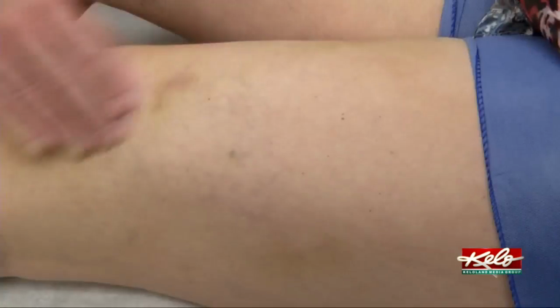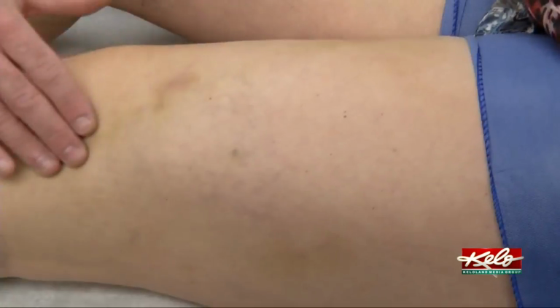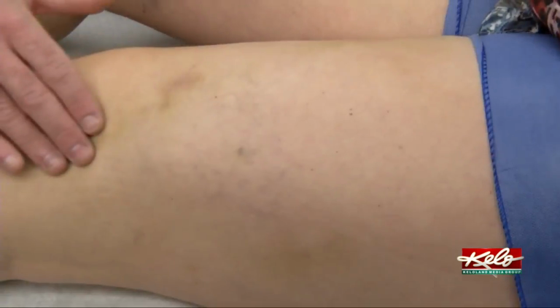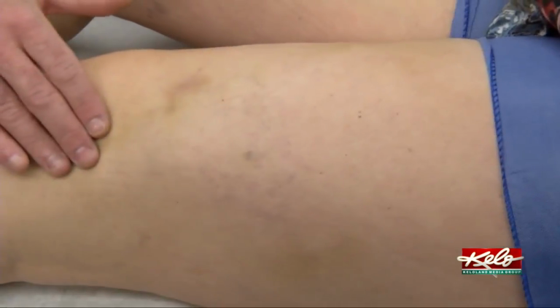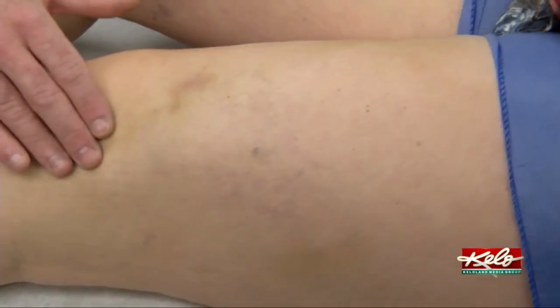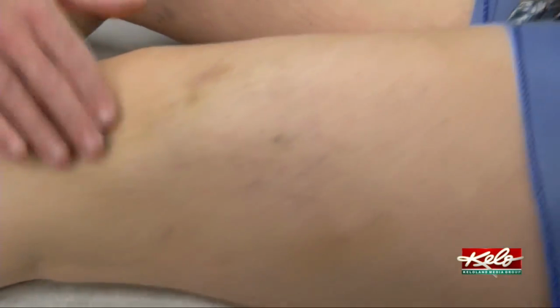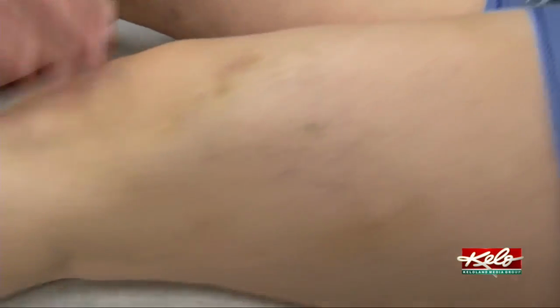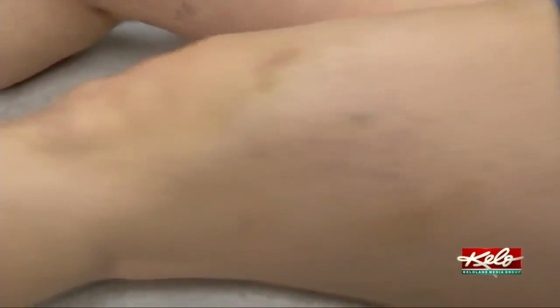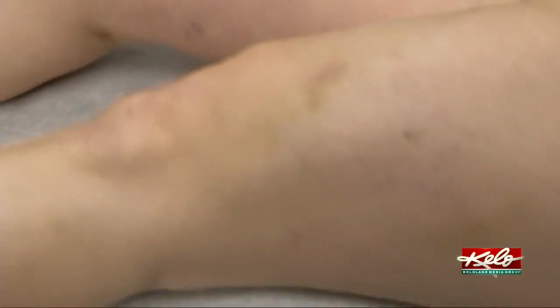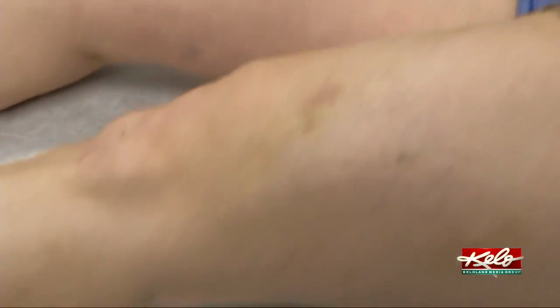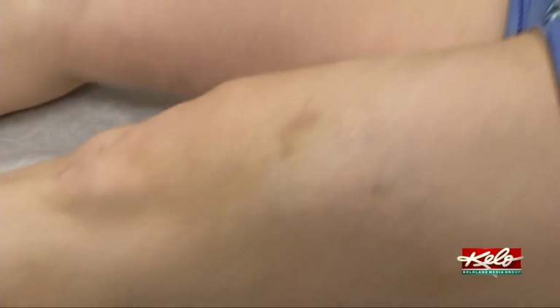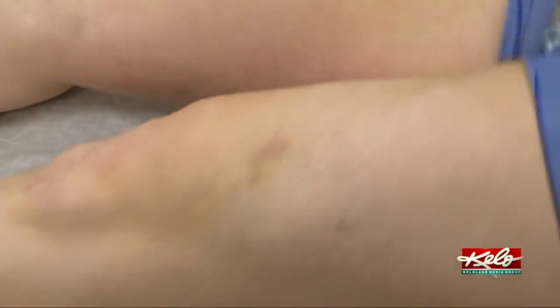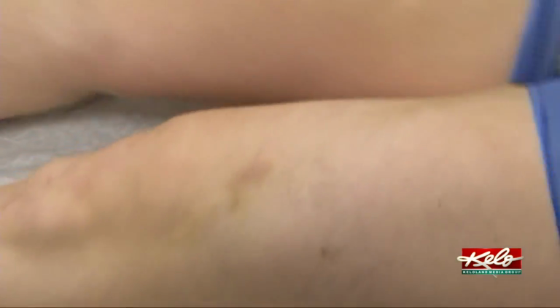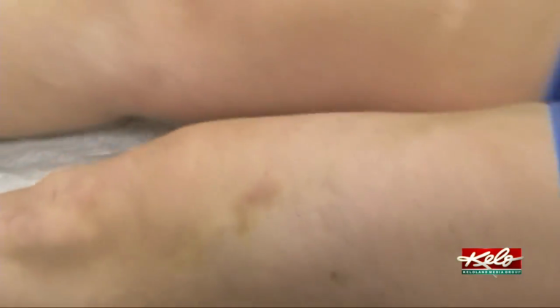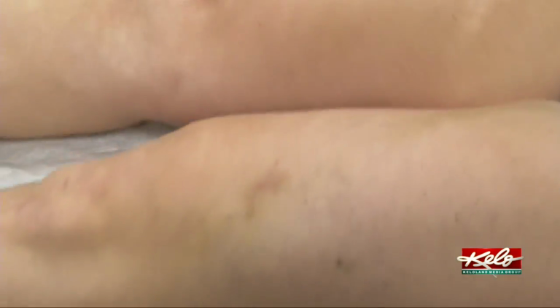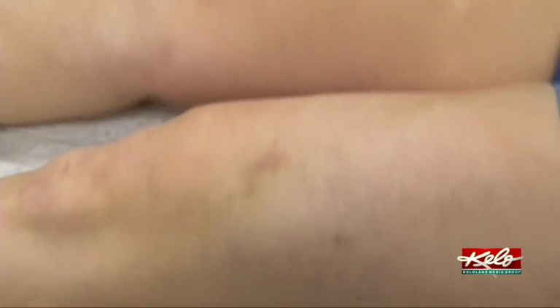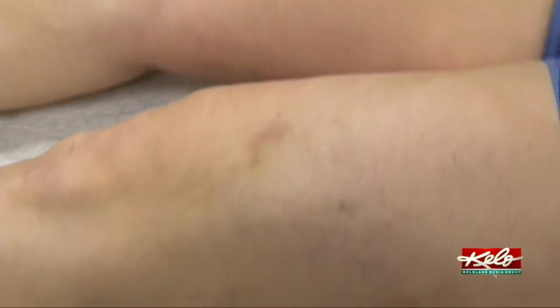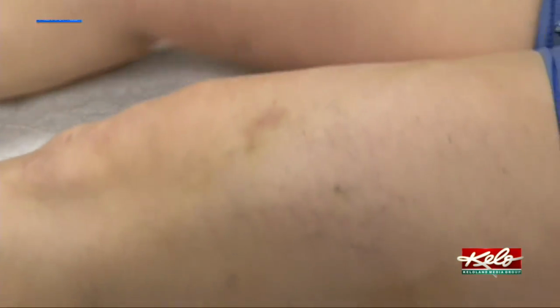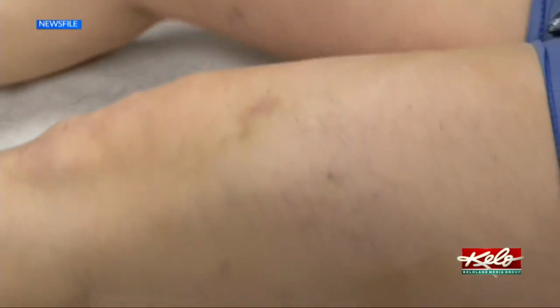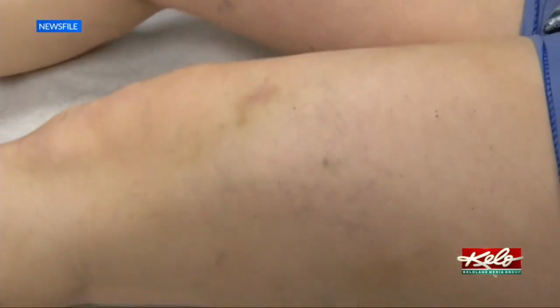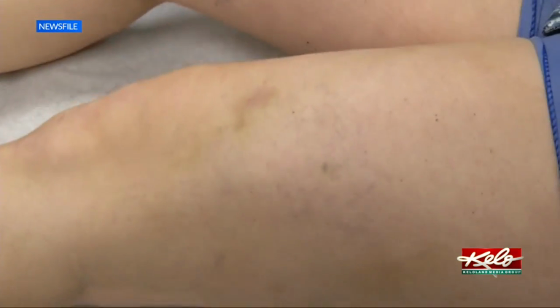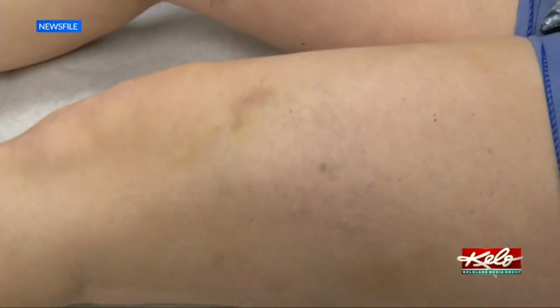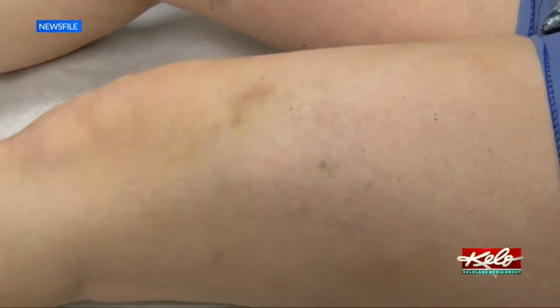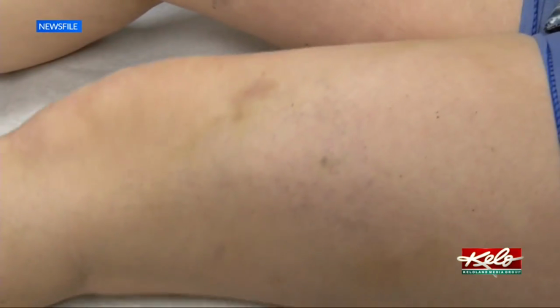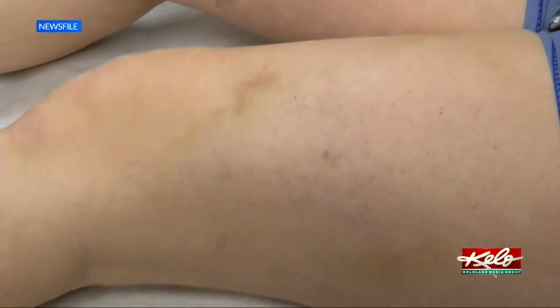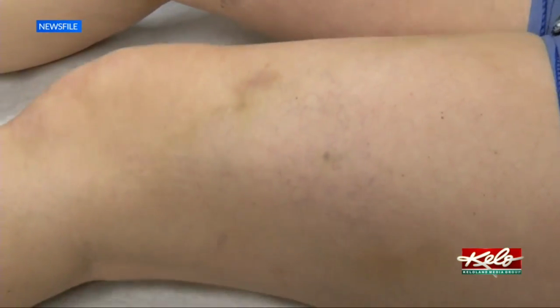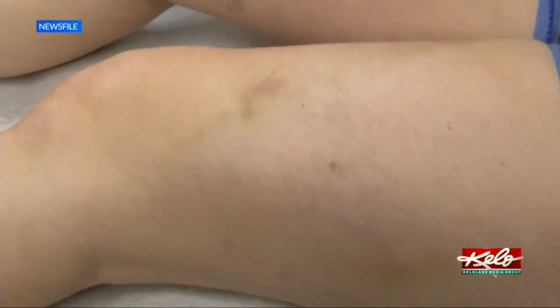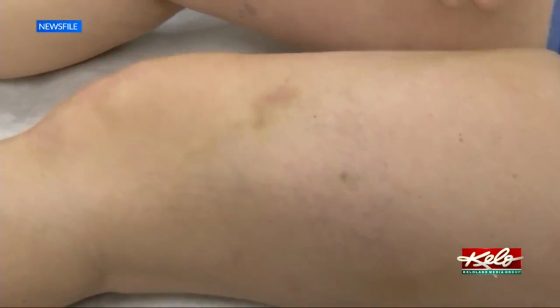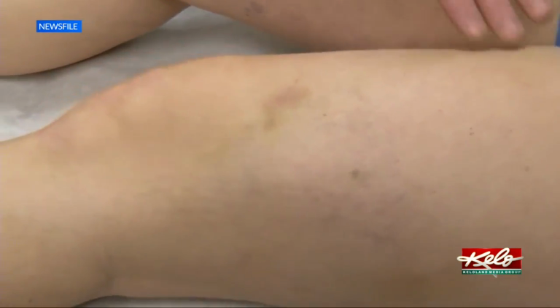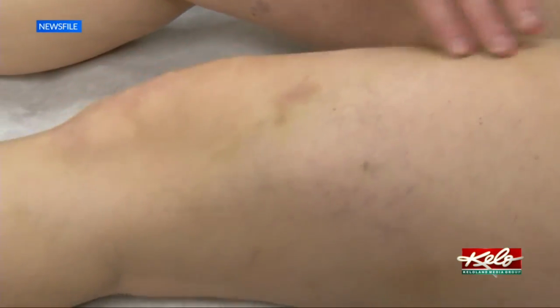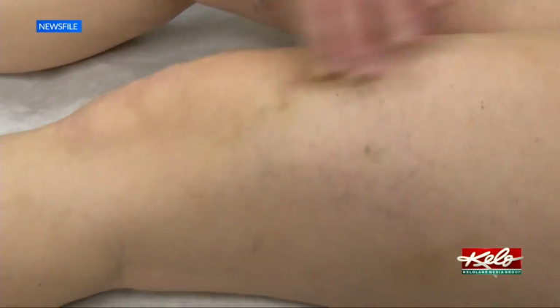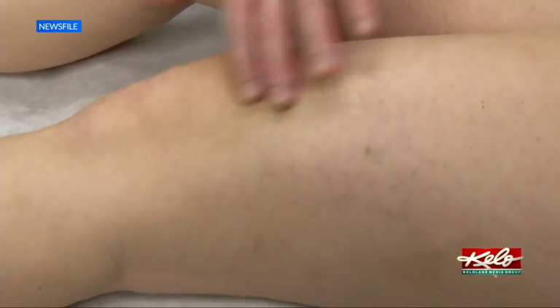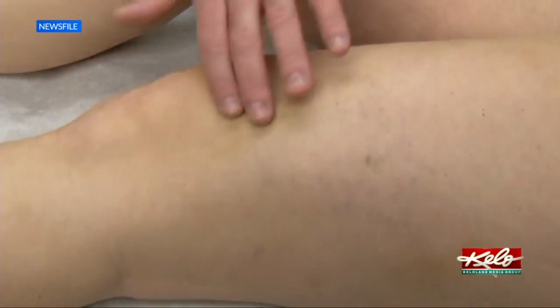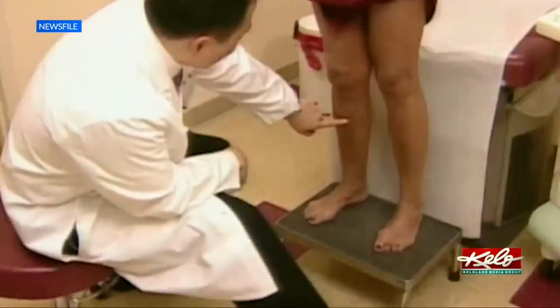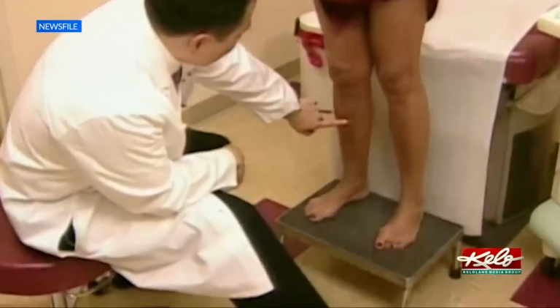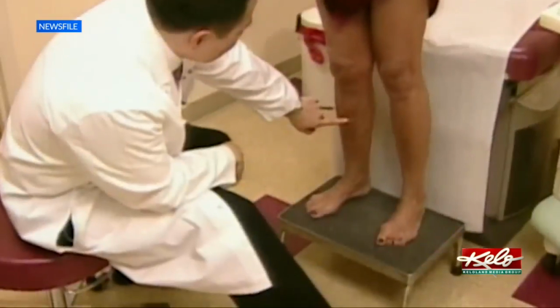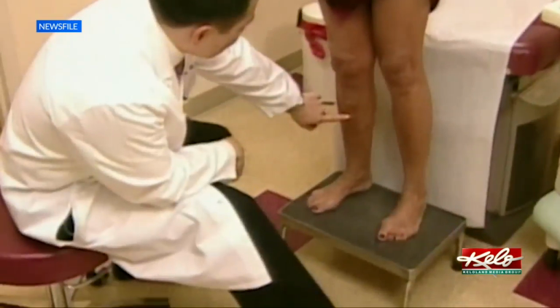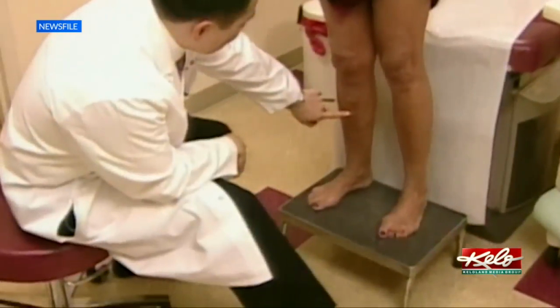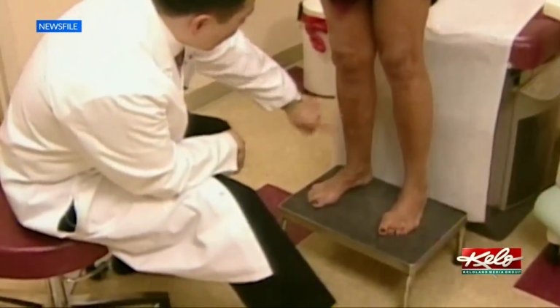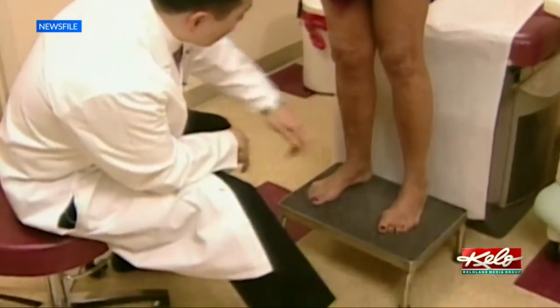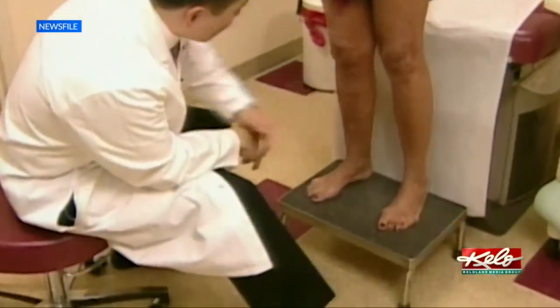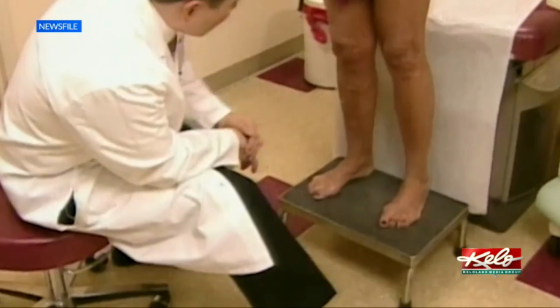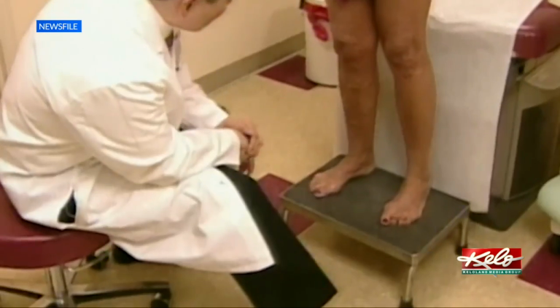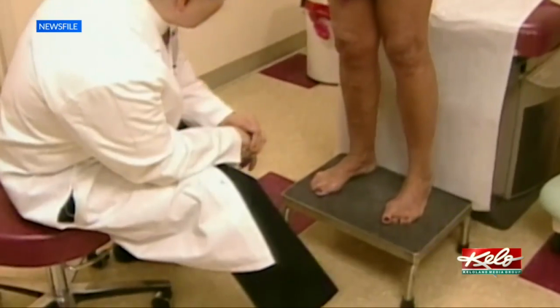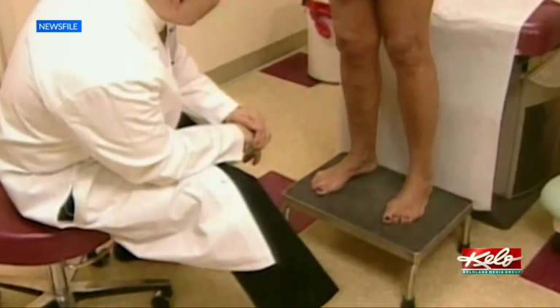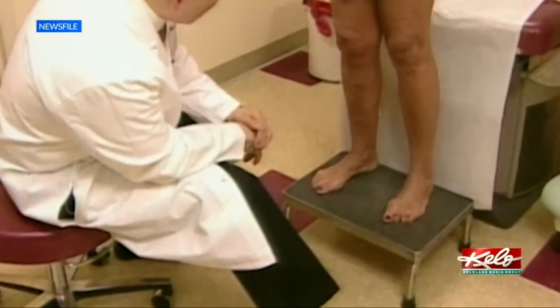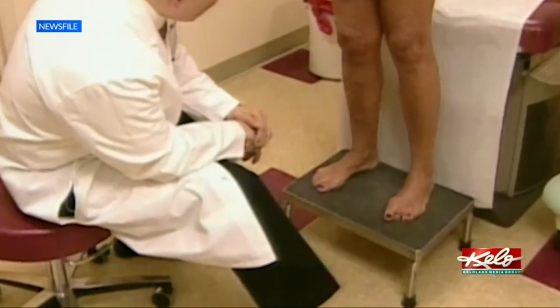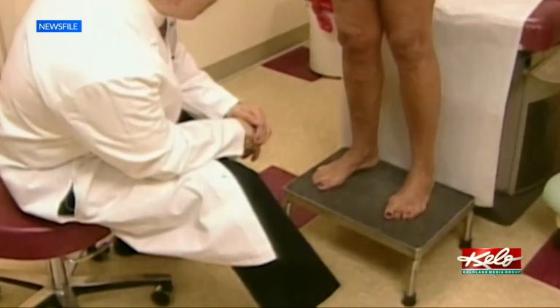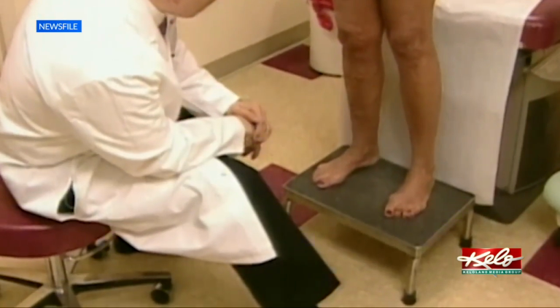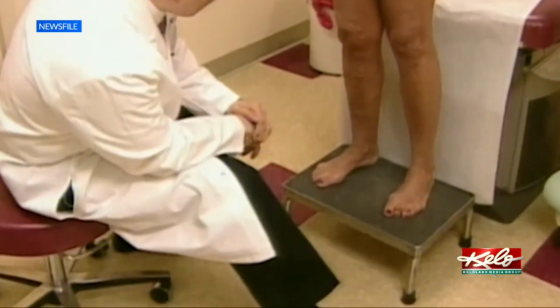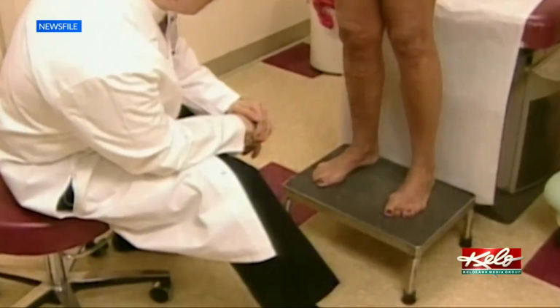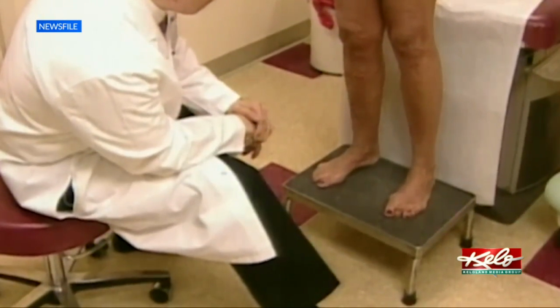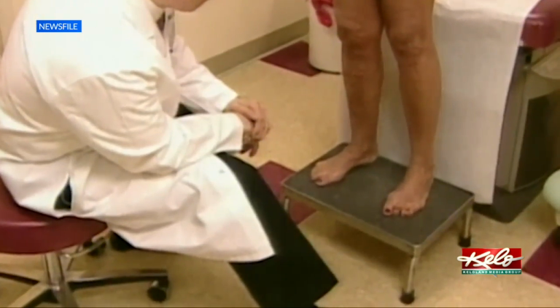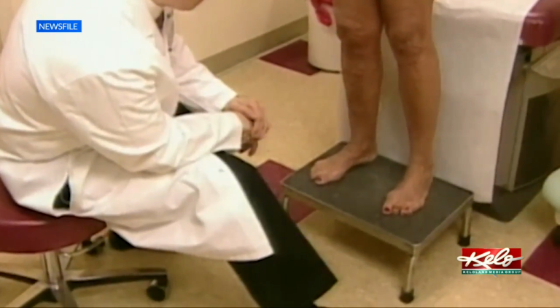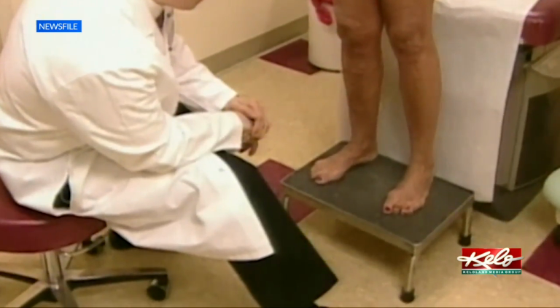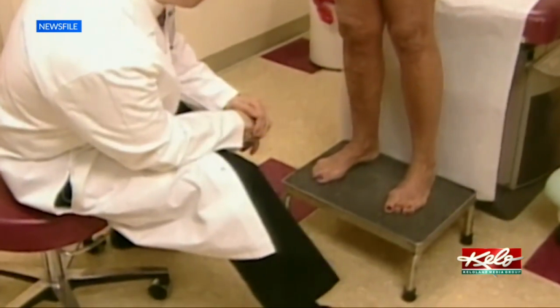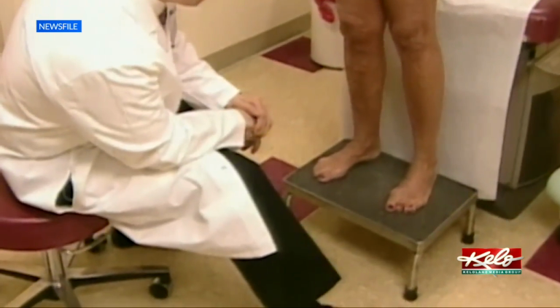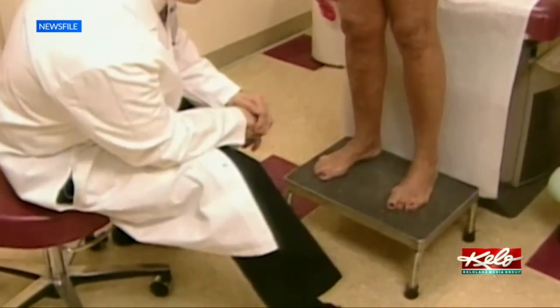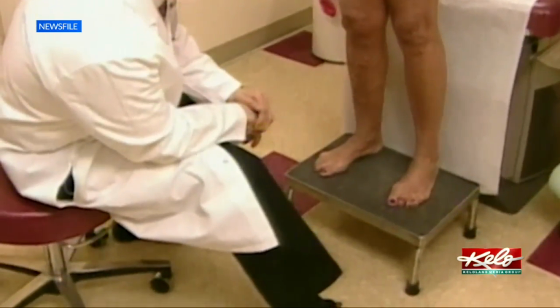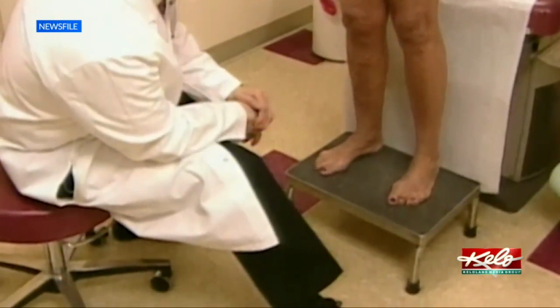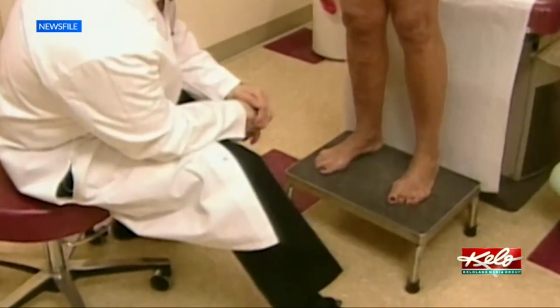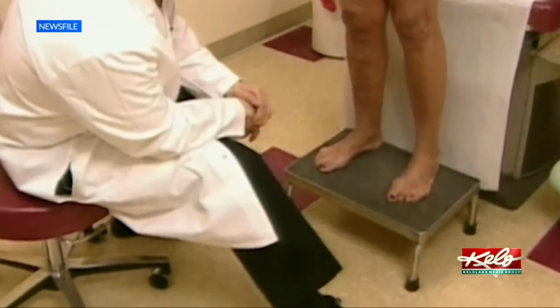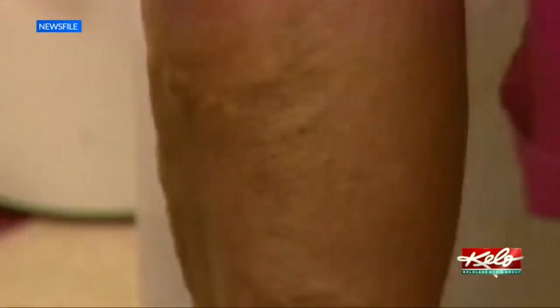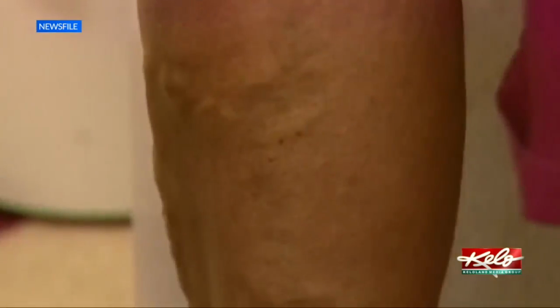Dr. Benjamin Jorgensen says those symptoms, along with swelling and itching in the legs, can all occur when someone is dealing with varicose veins.